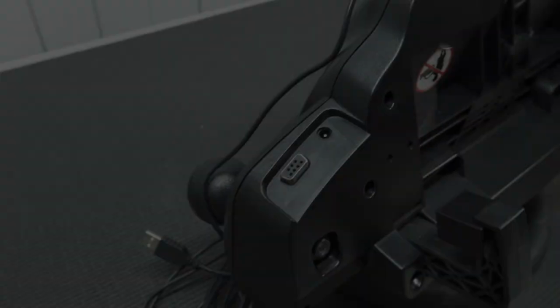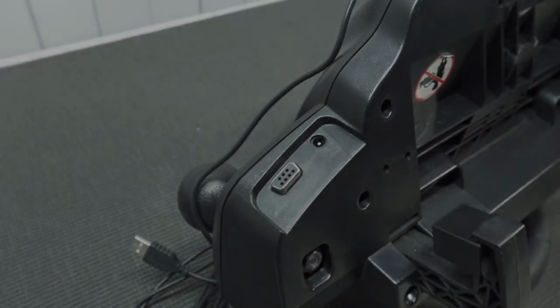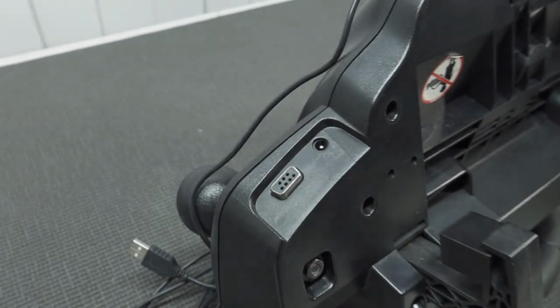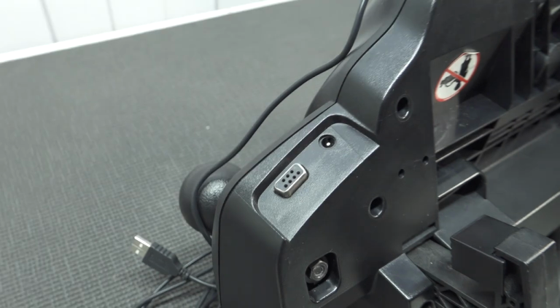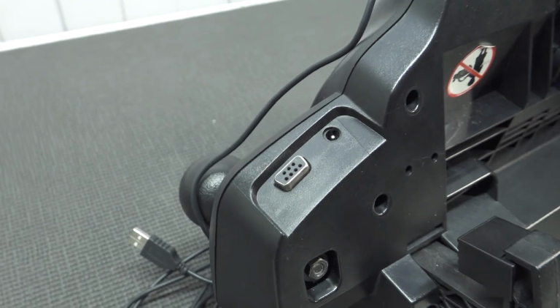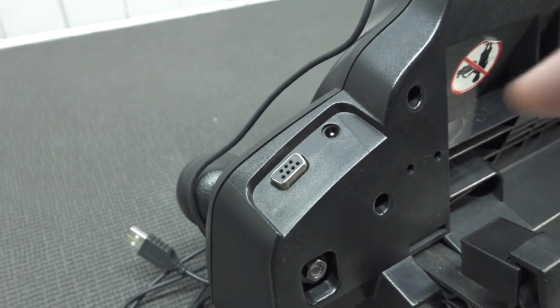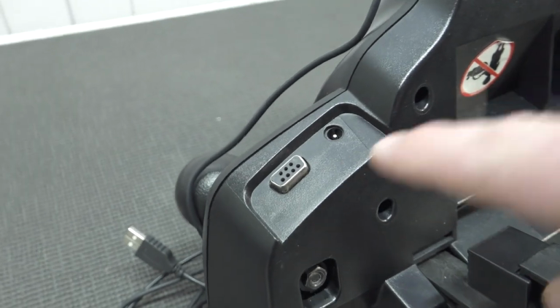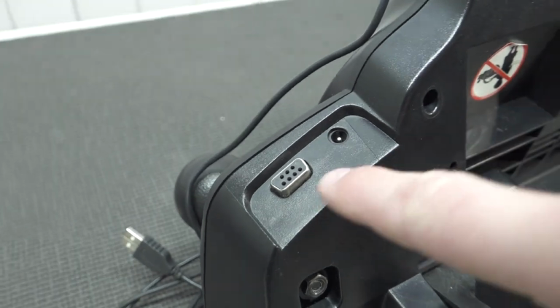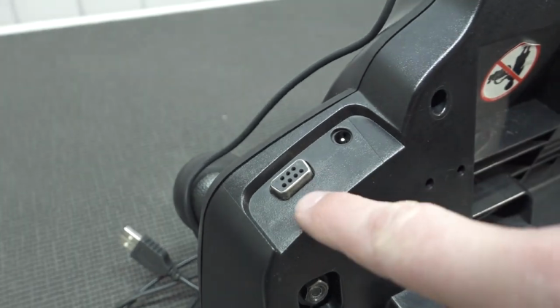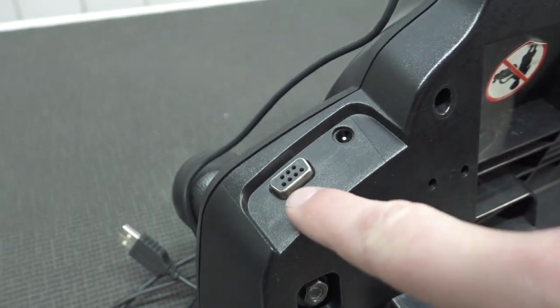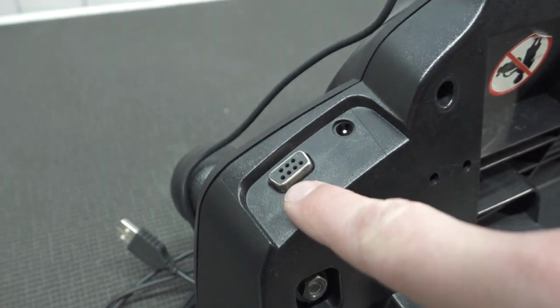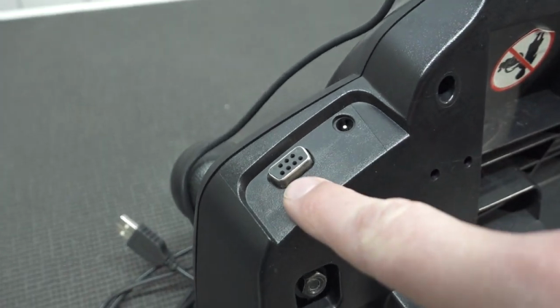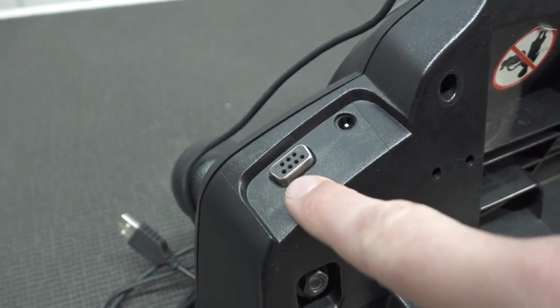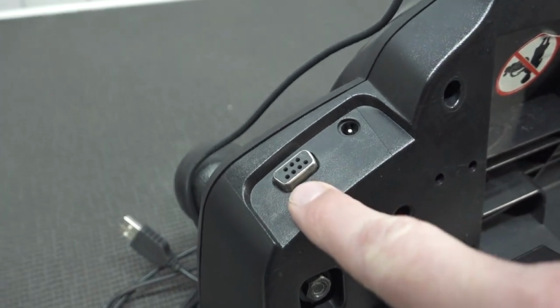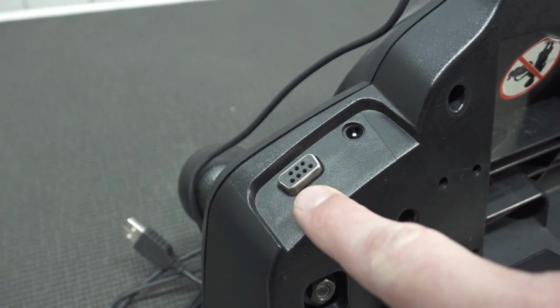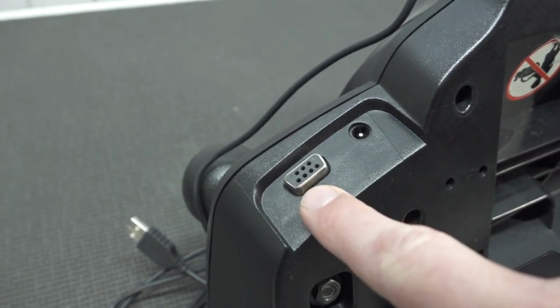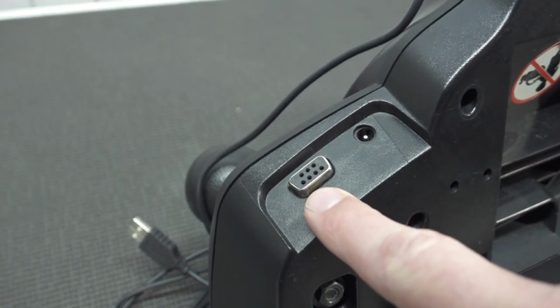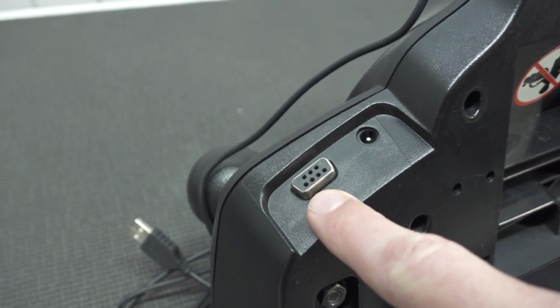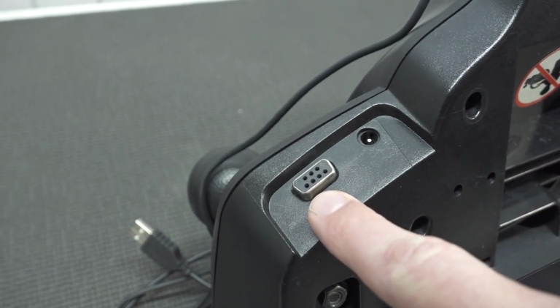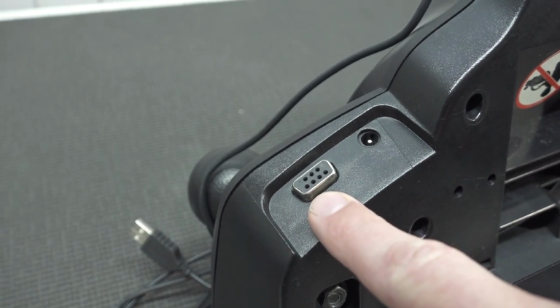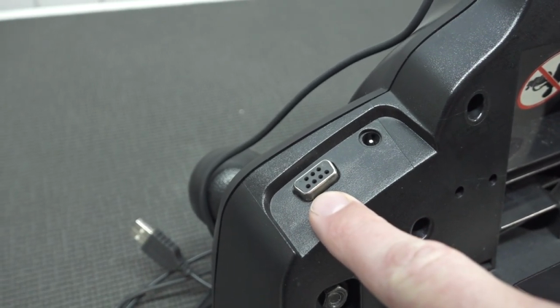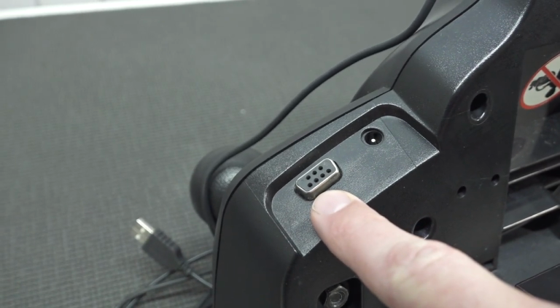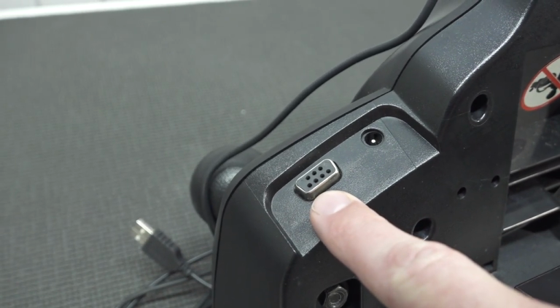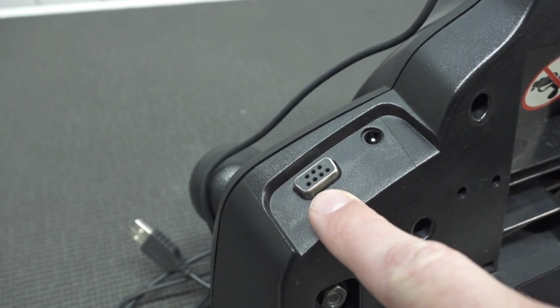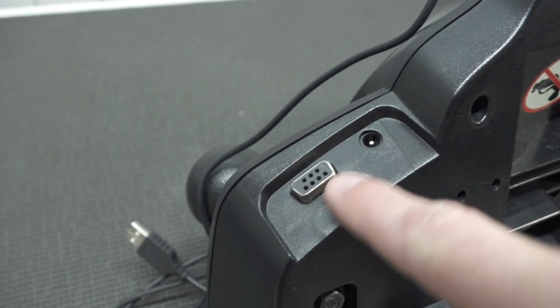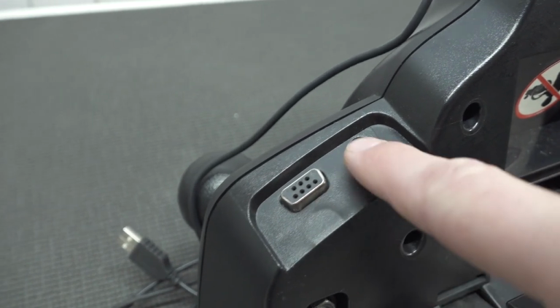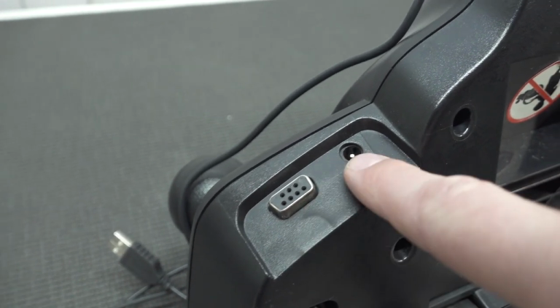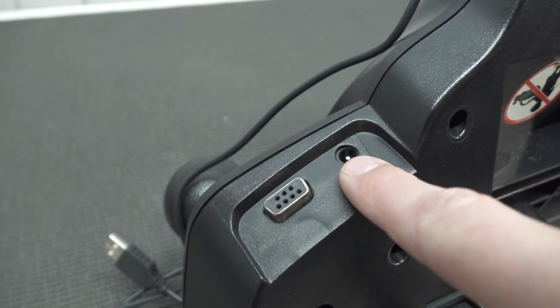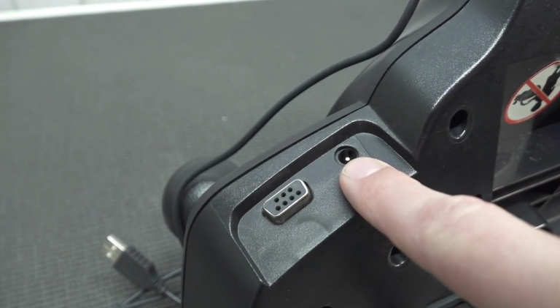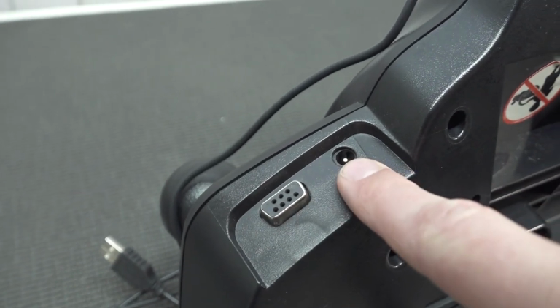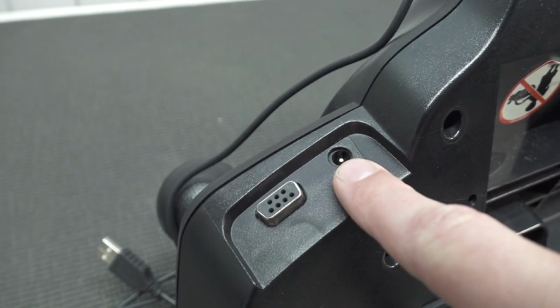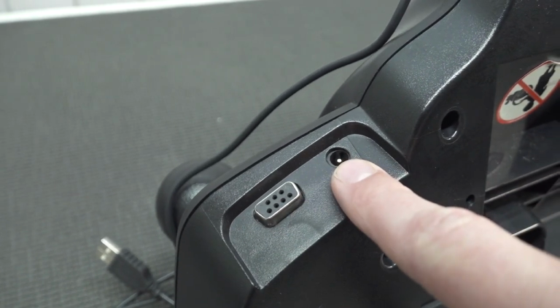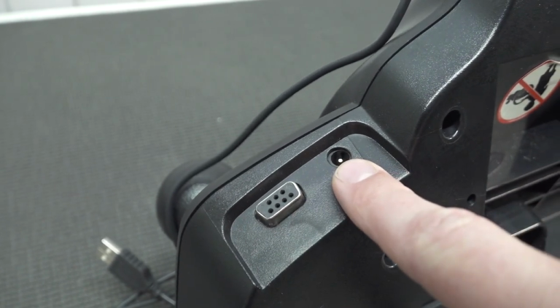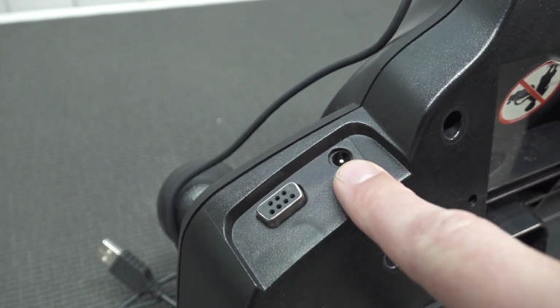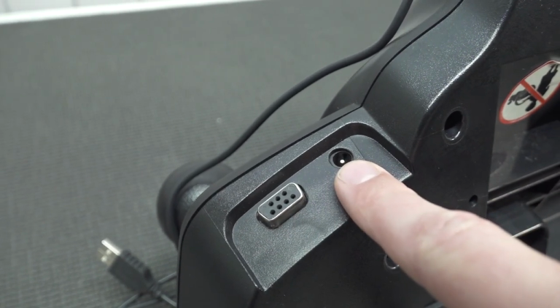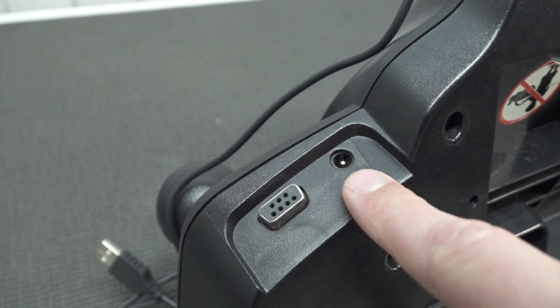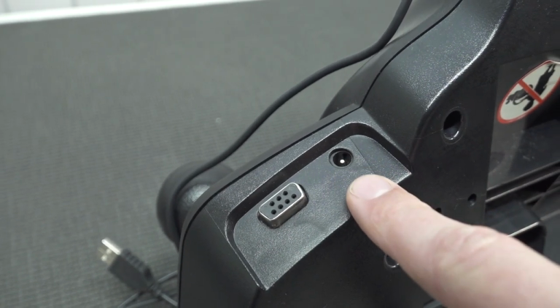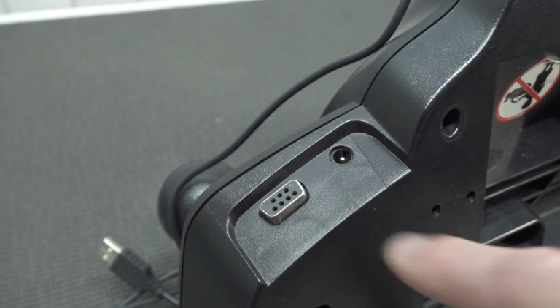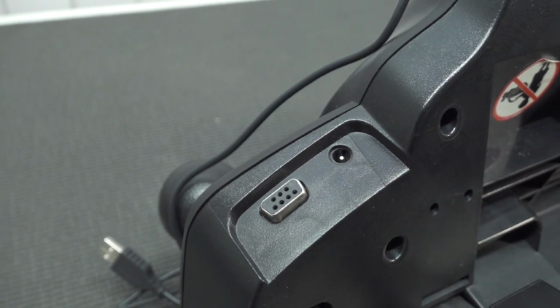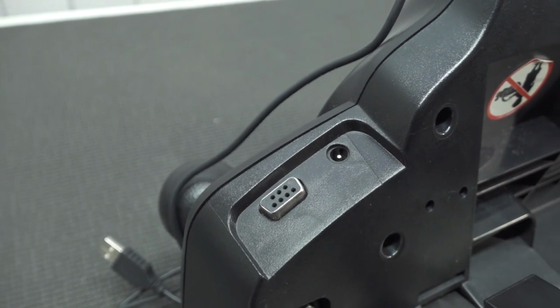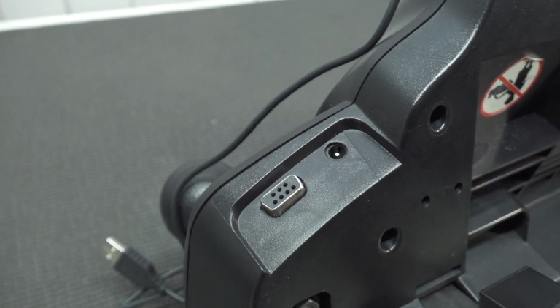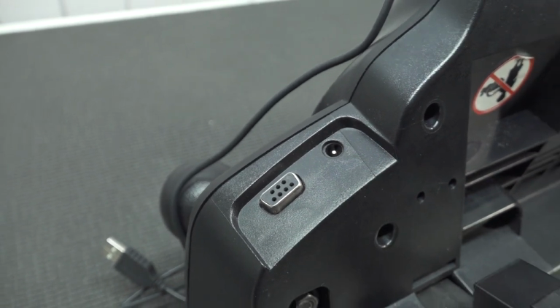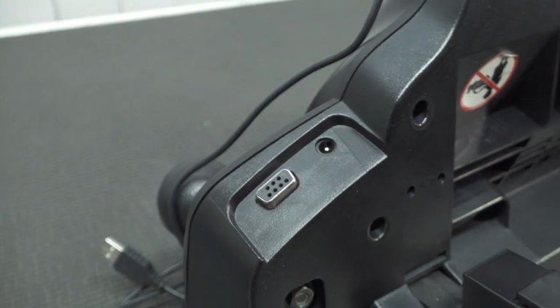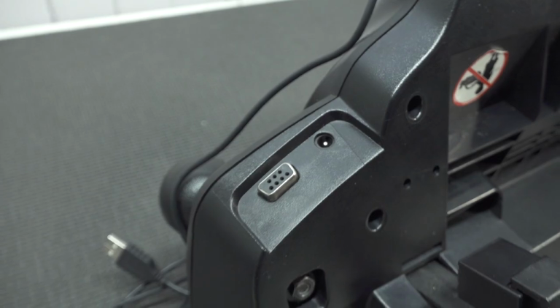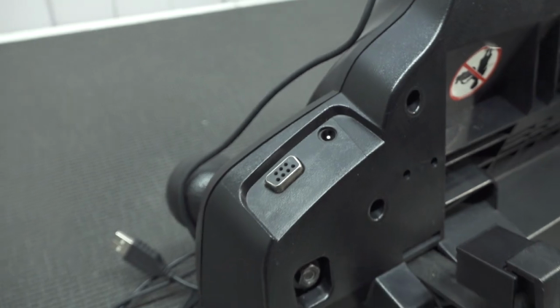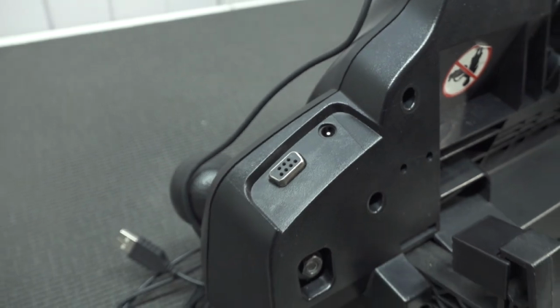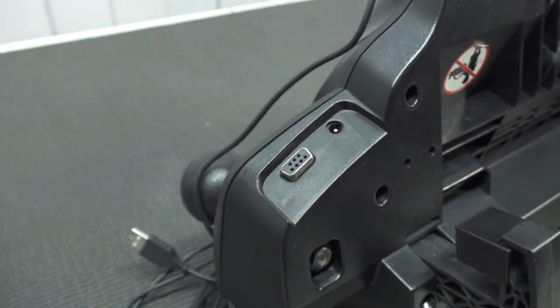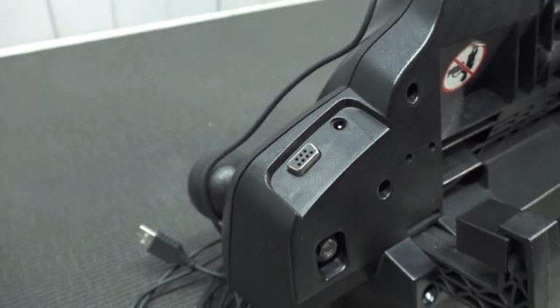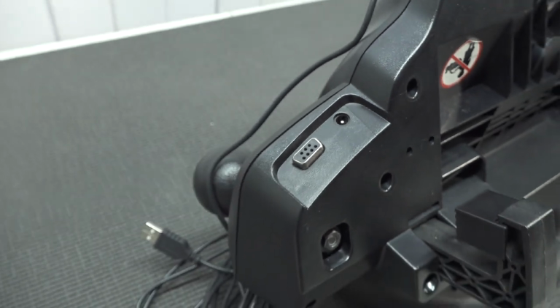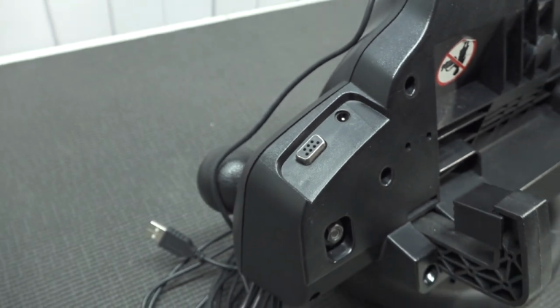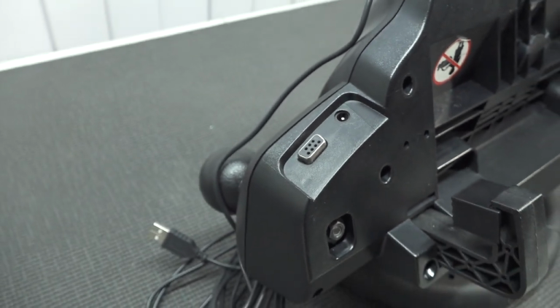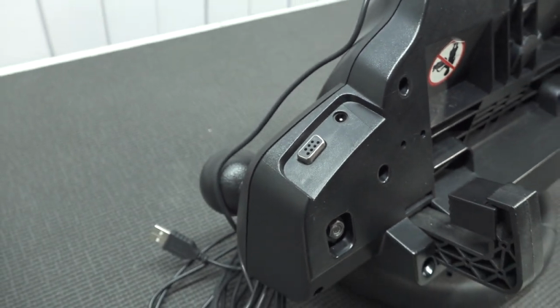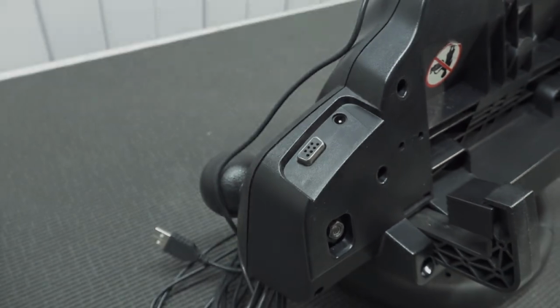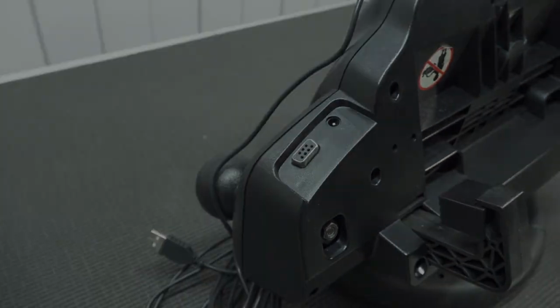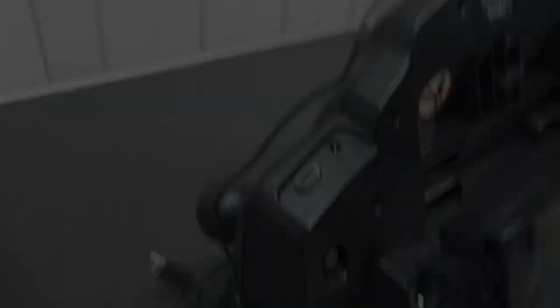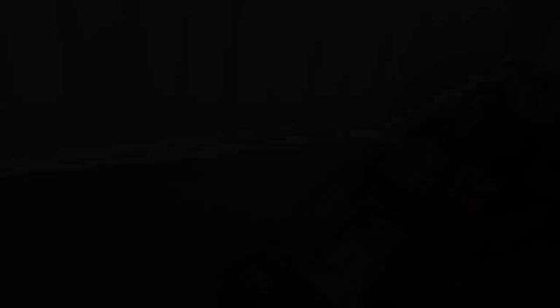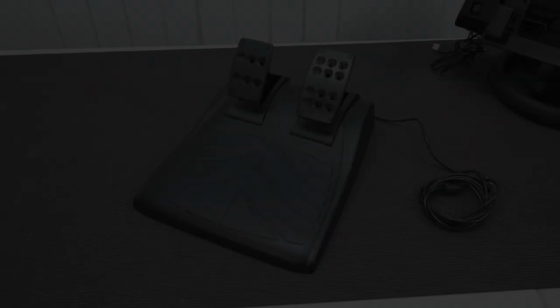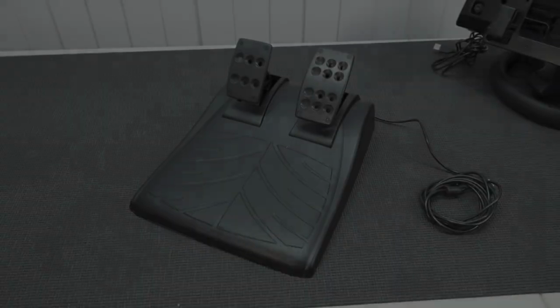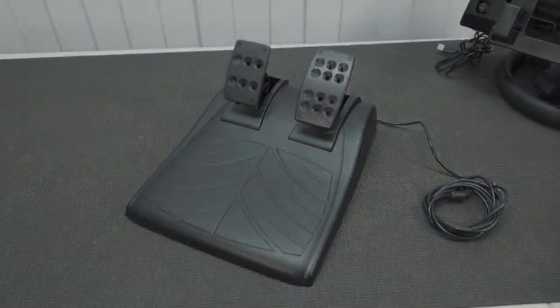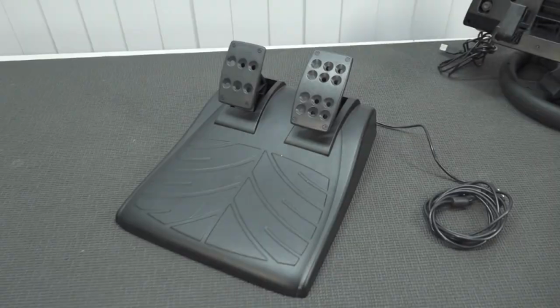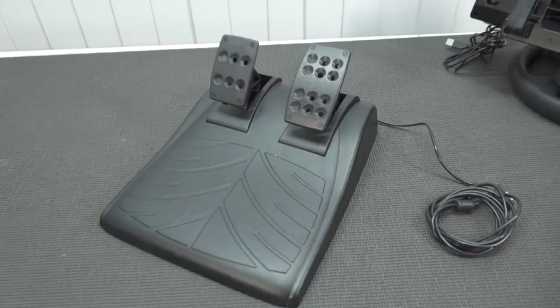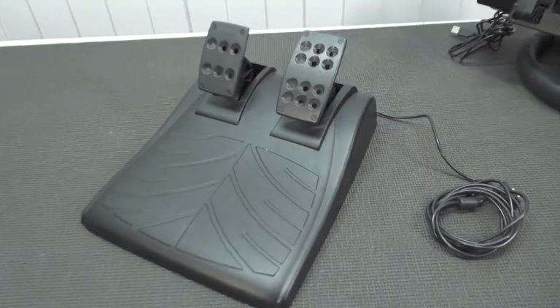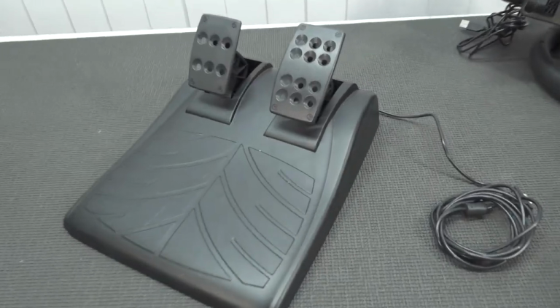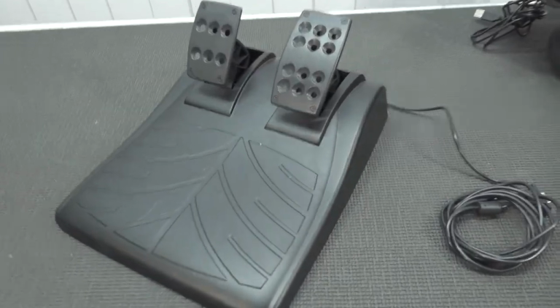At the back we're going to get the connection for the pedal — to put the pedal to the metal — and then we're going to get the input for the barrel jack connection, 24 volts.